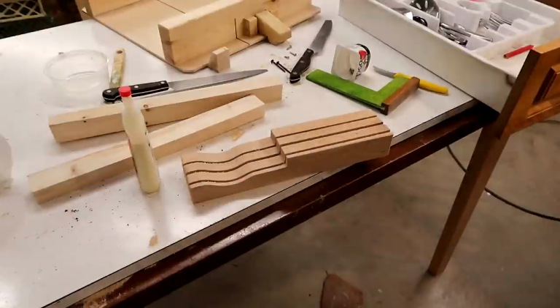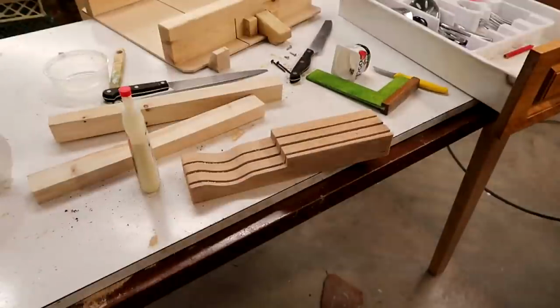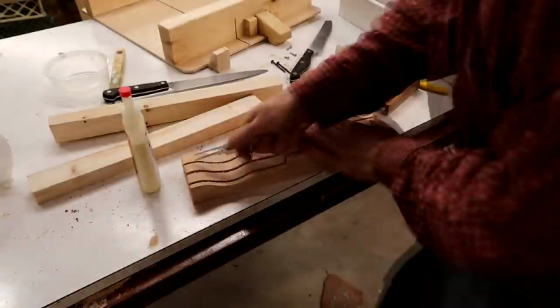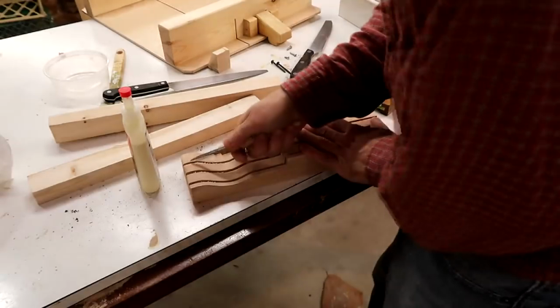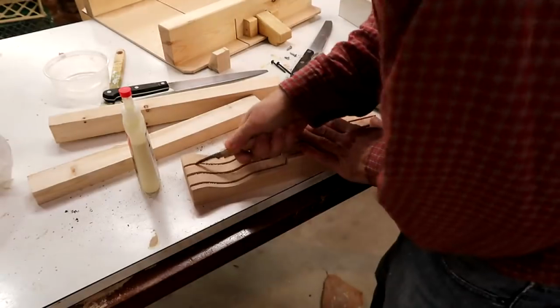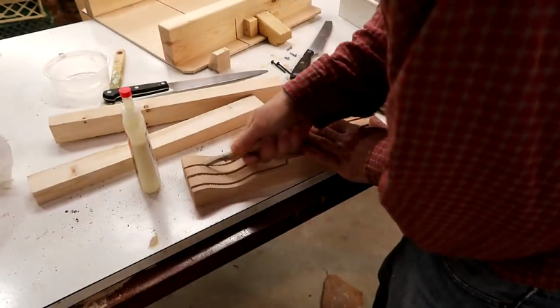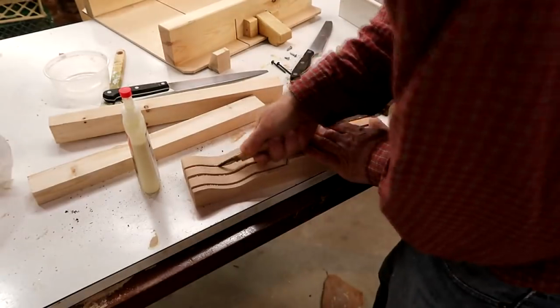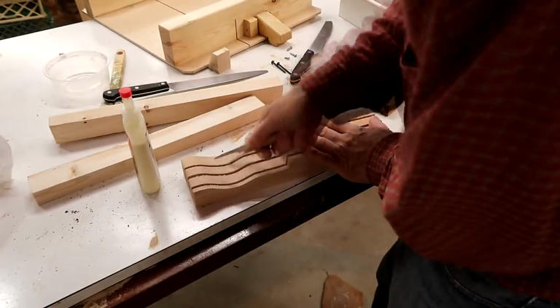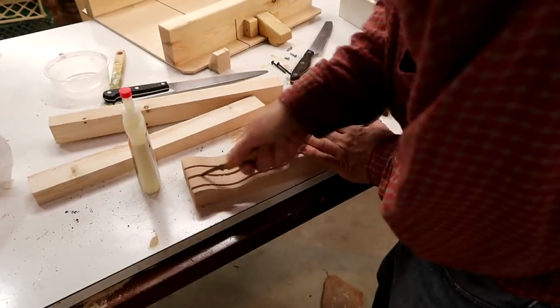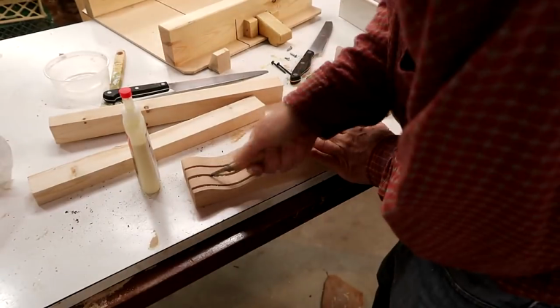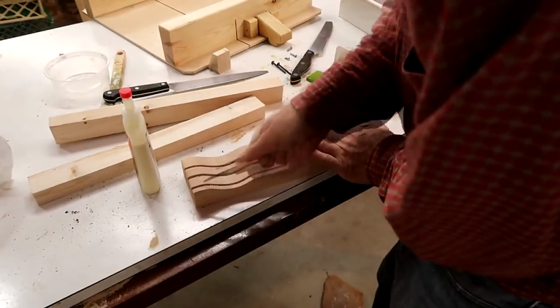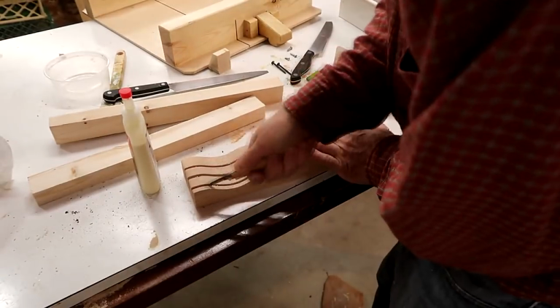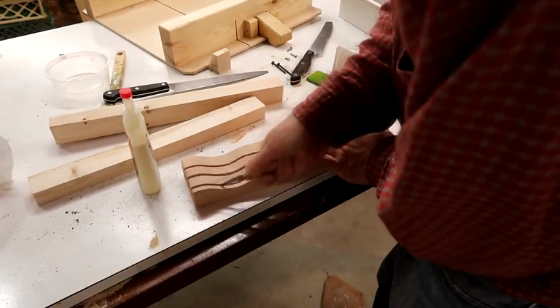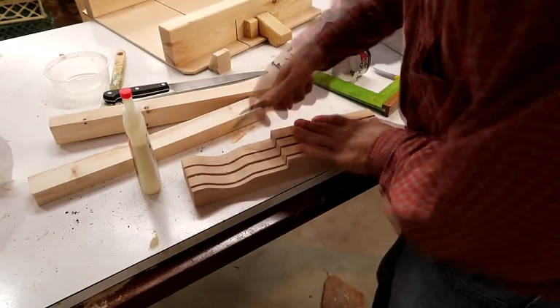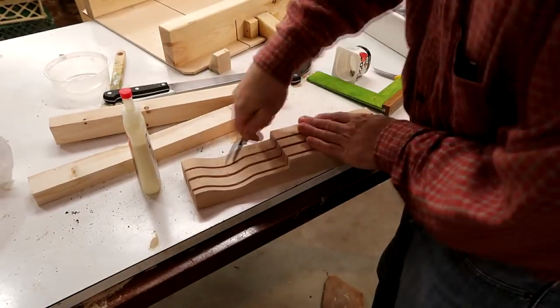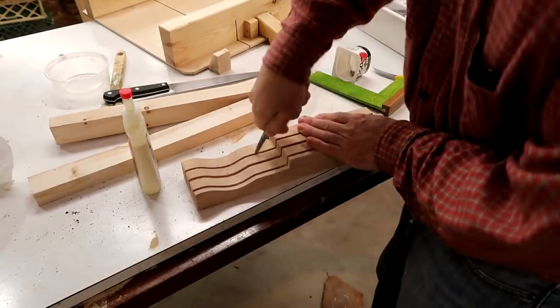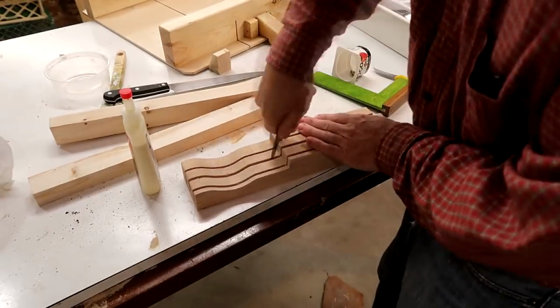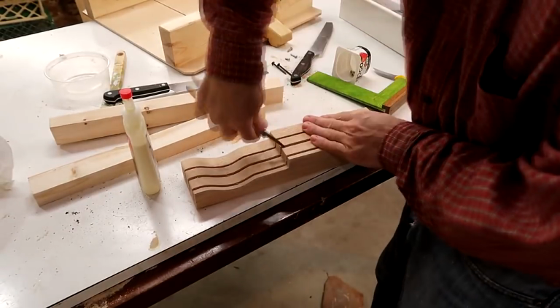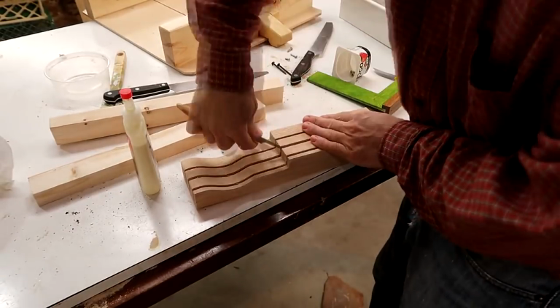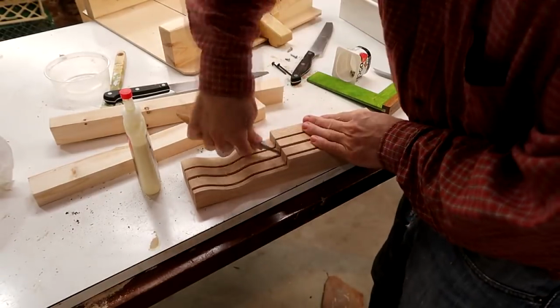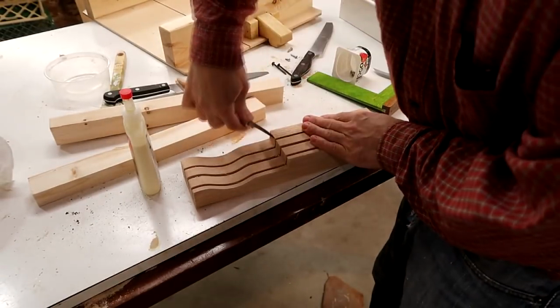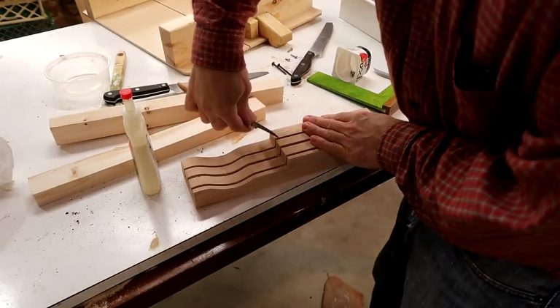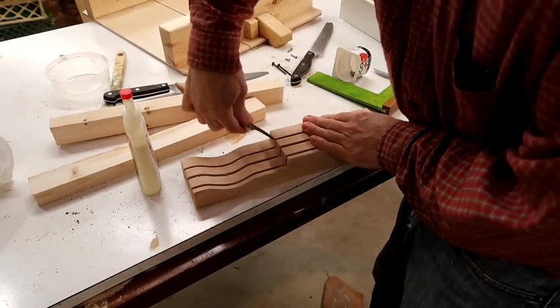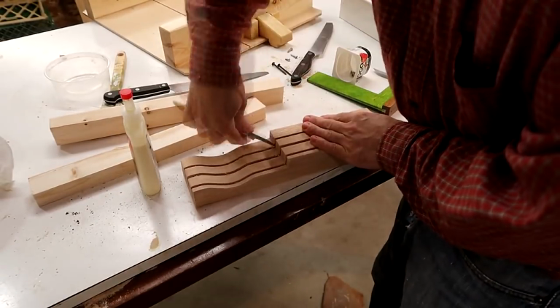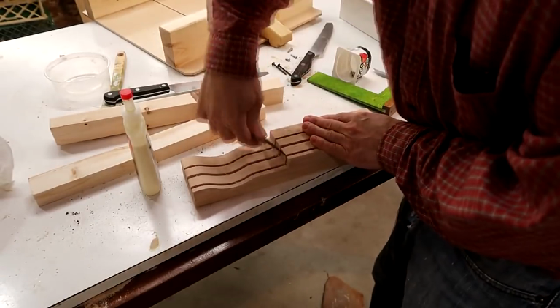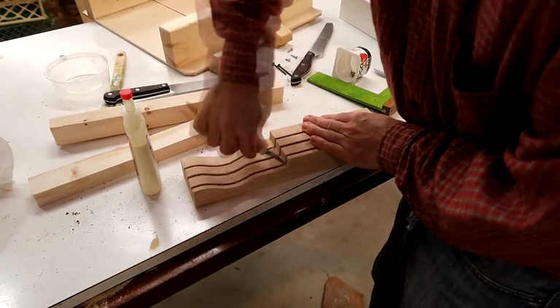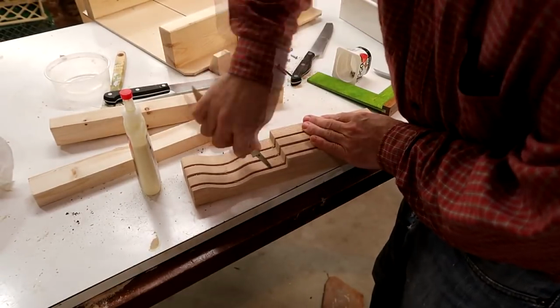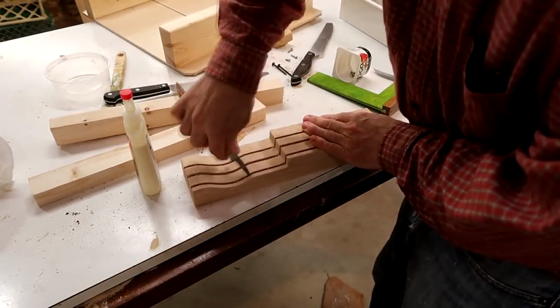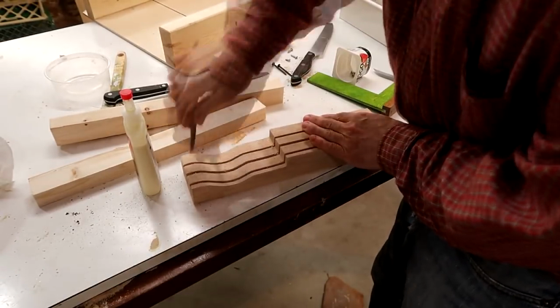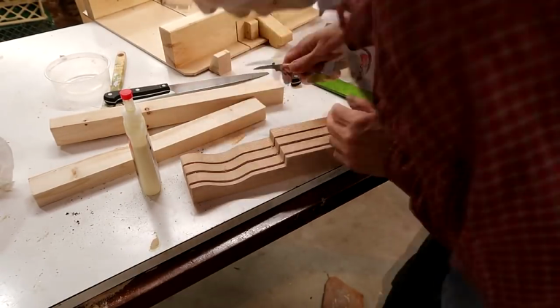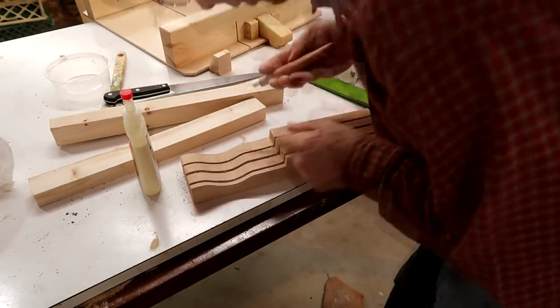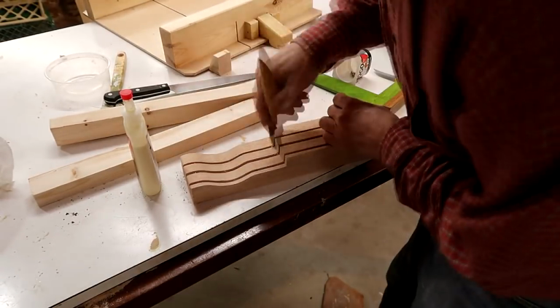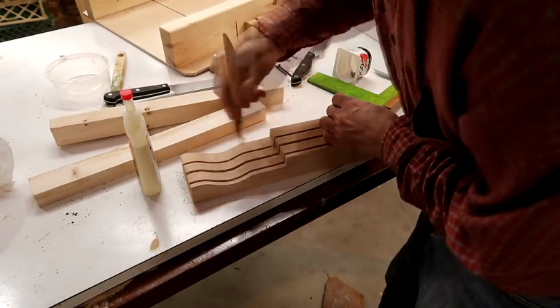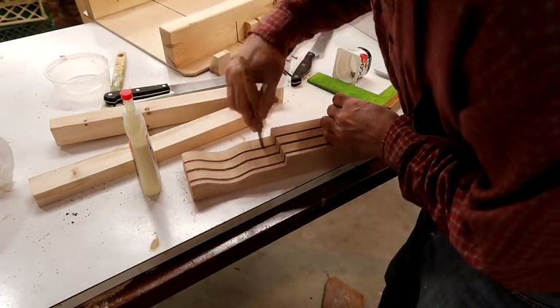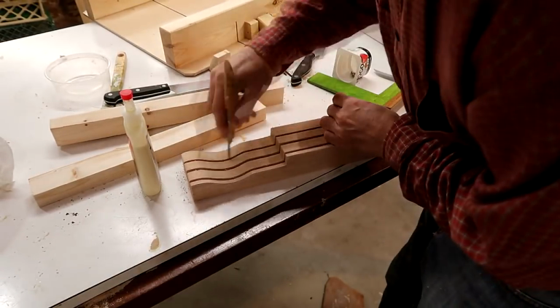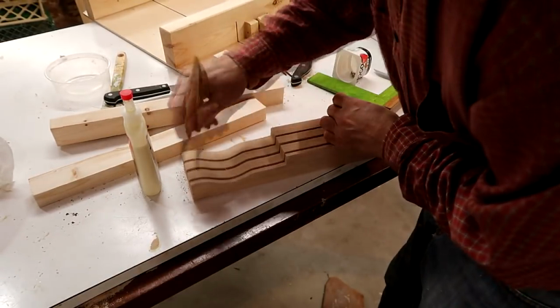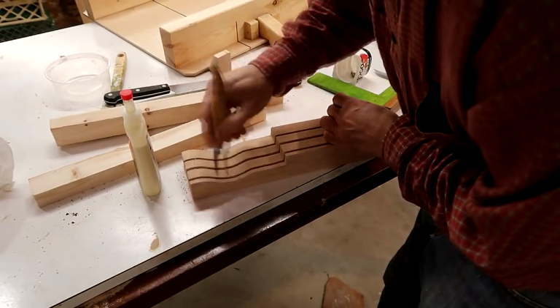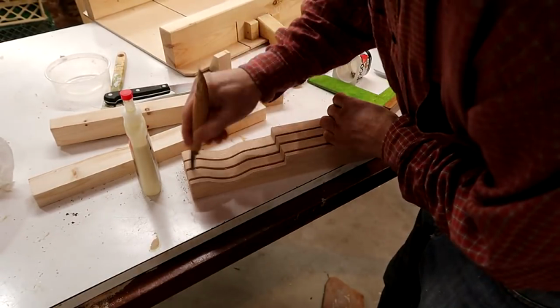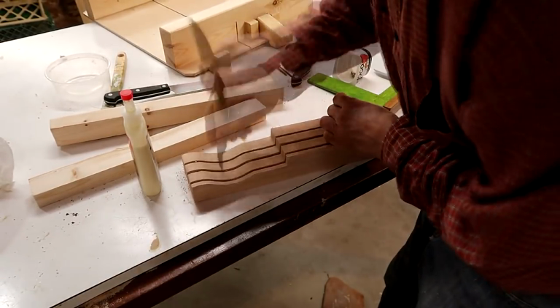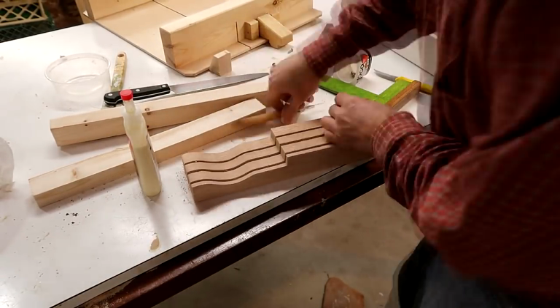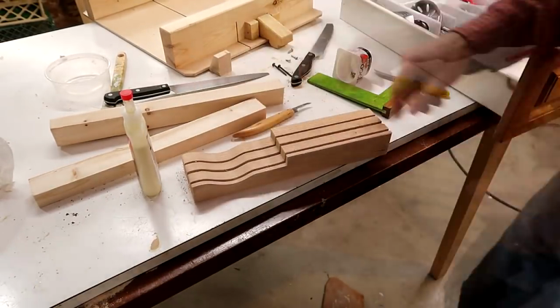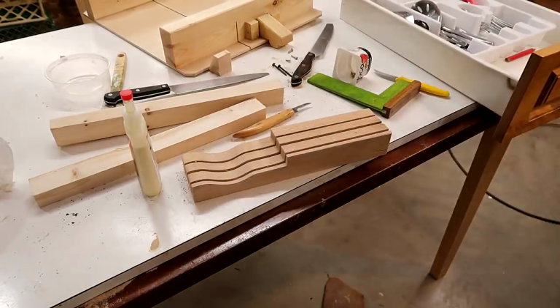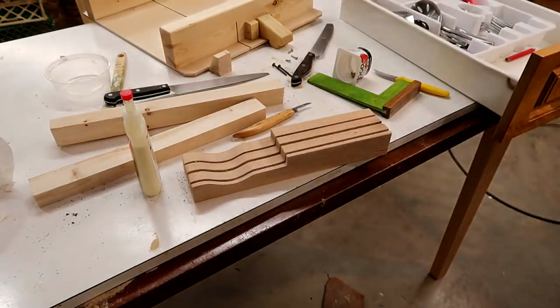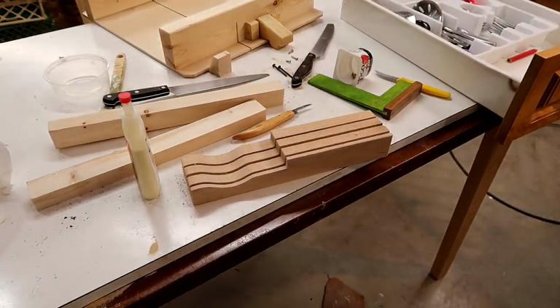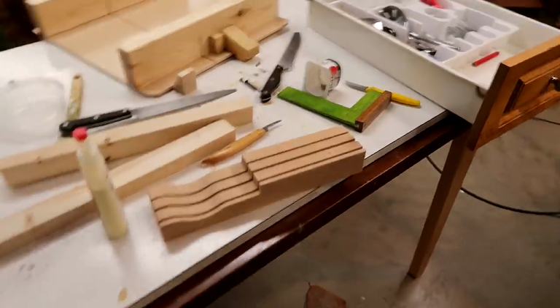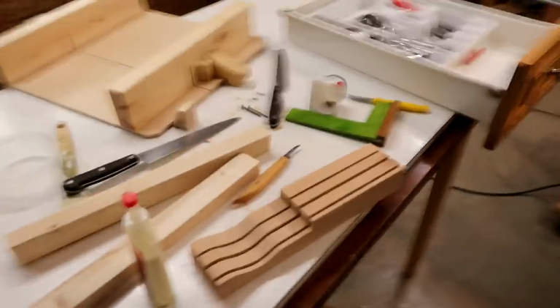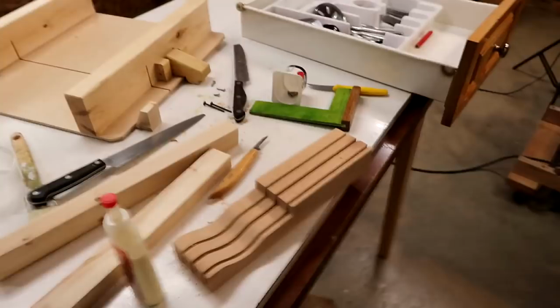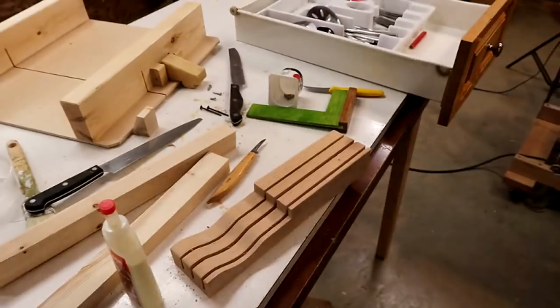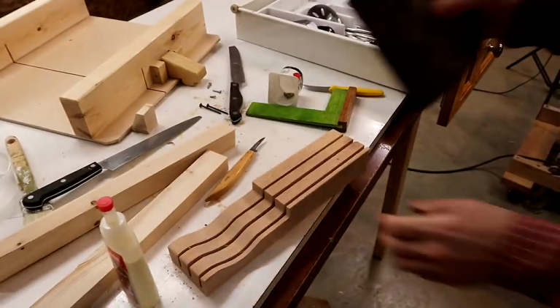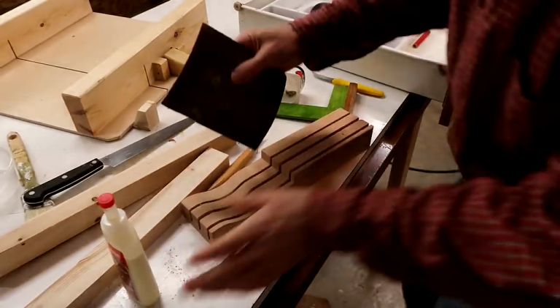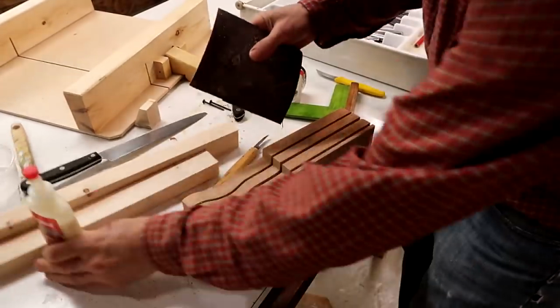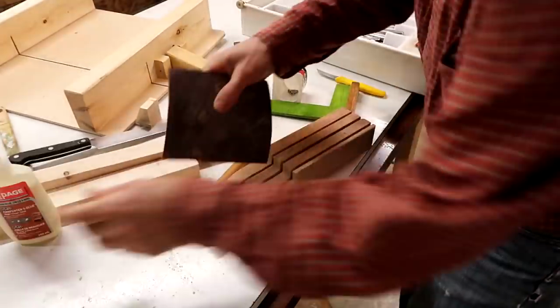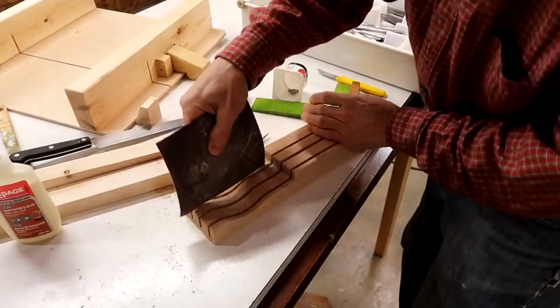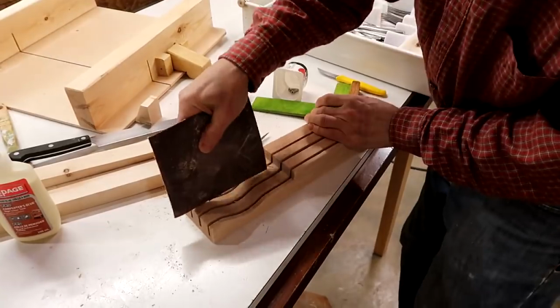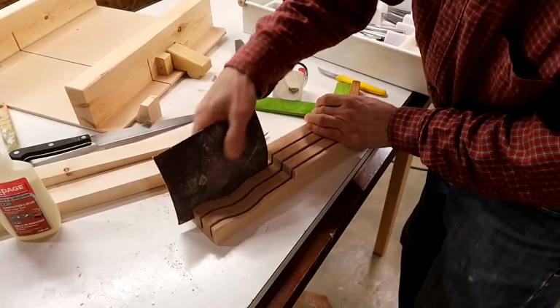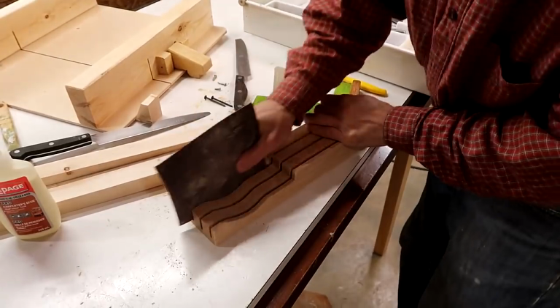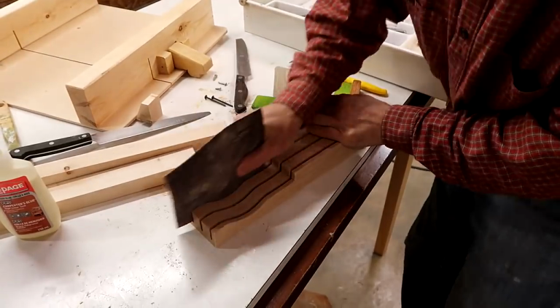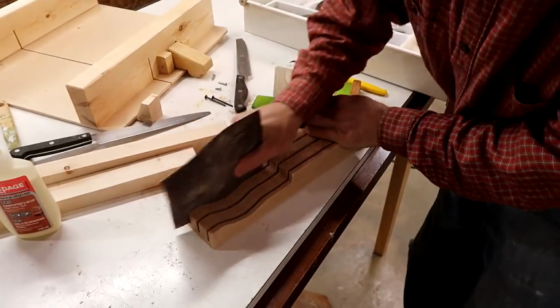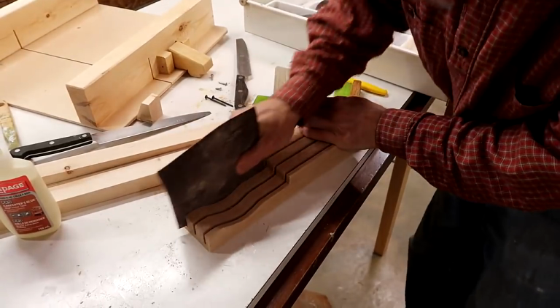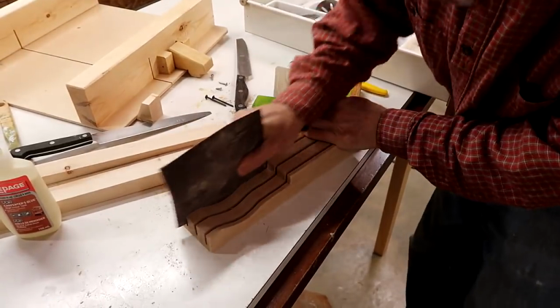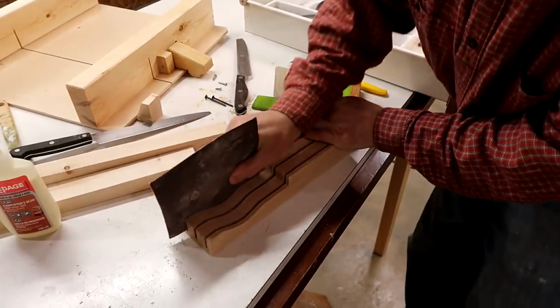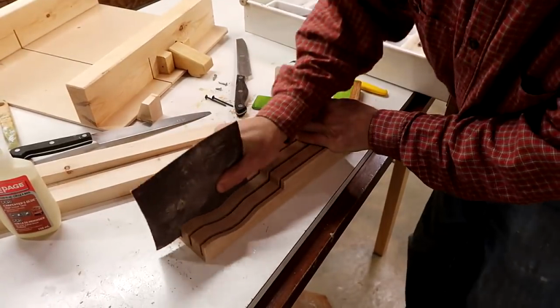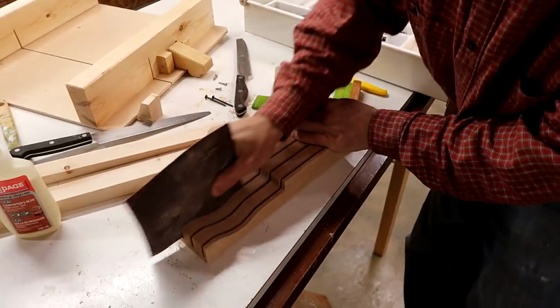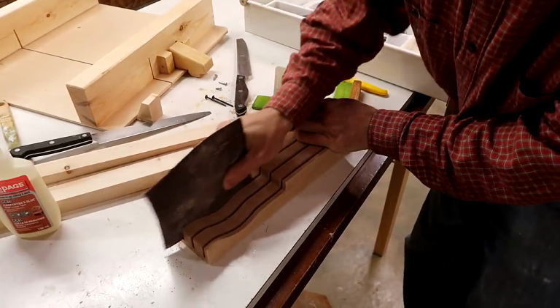I tried cleaning the inside edges of those slots with a carving knife, but it was kind of tedious. So I decided to use sandpaper instead.